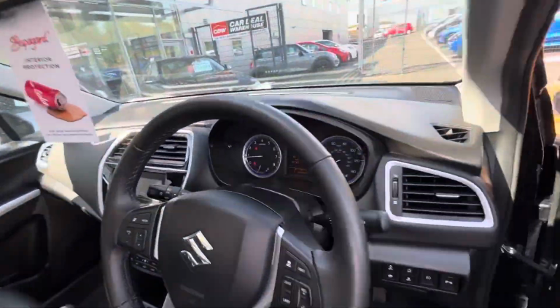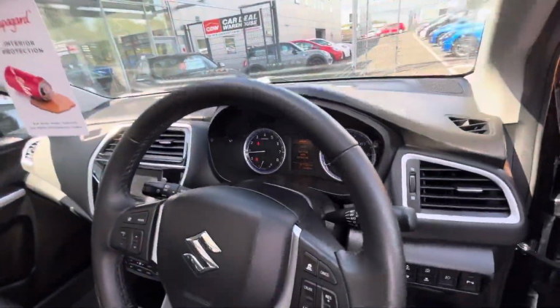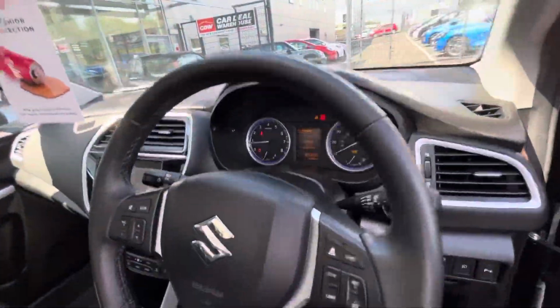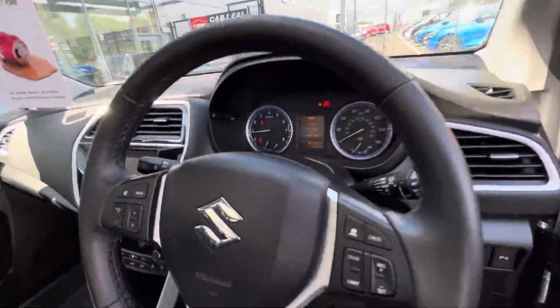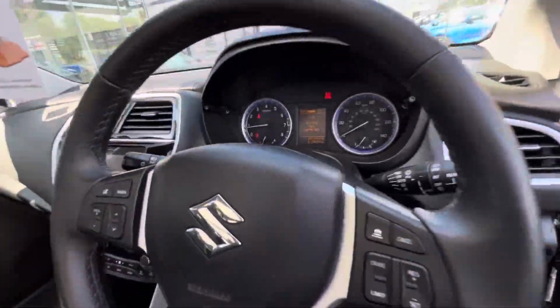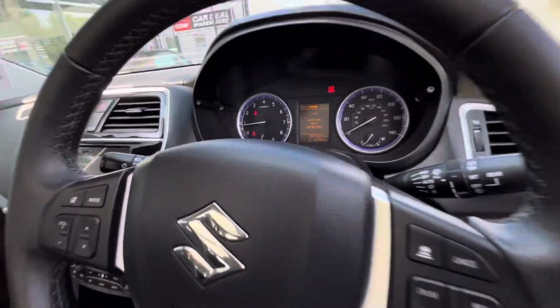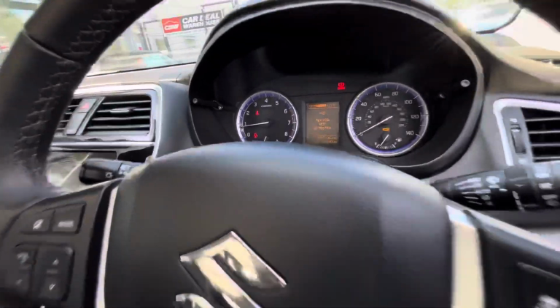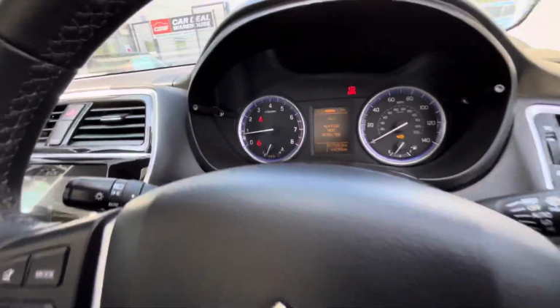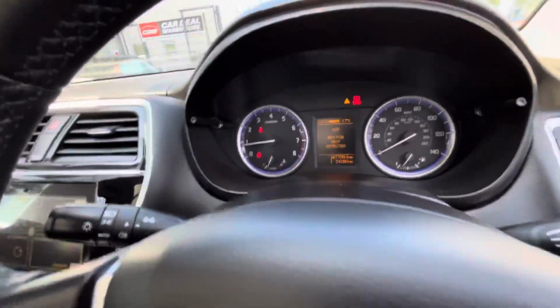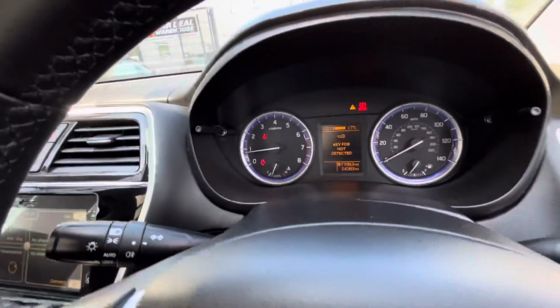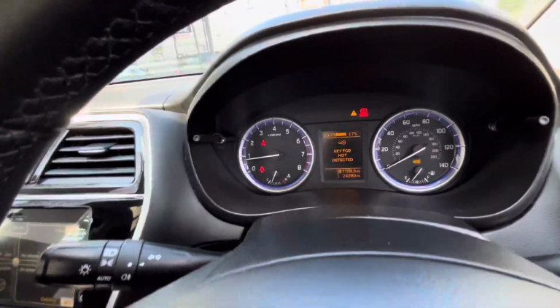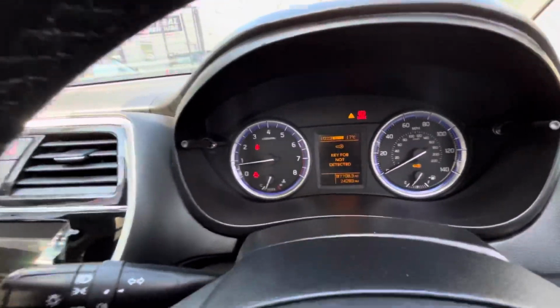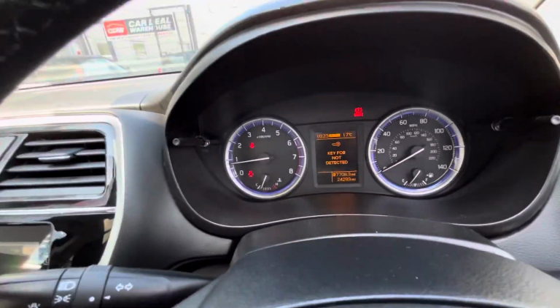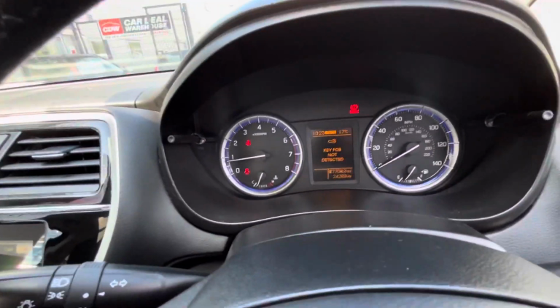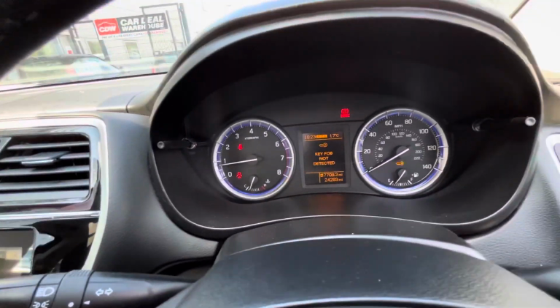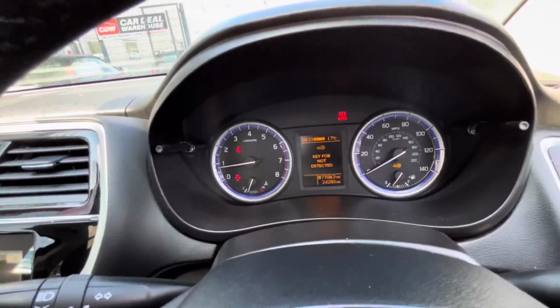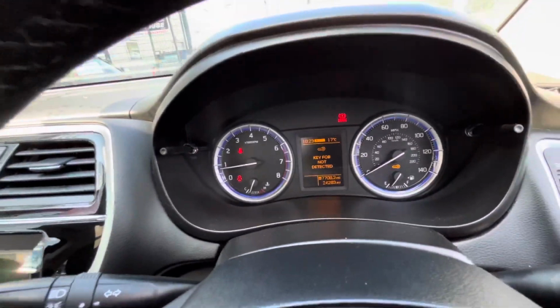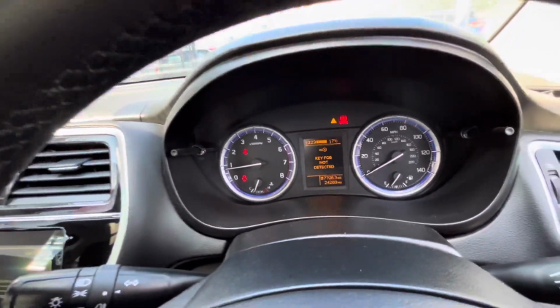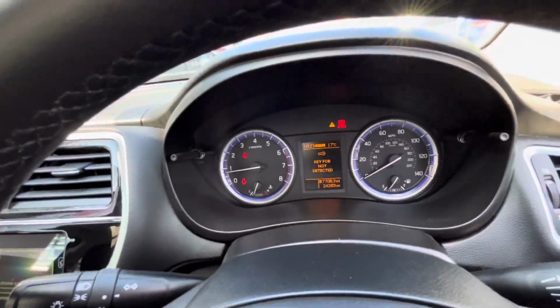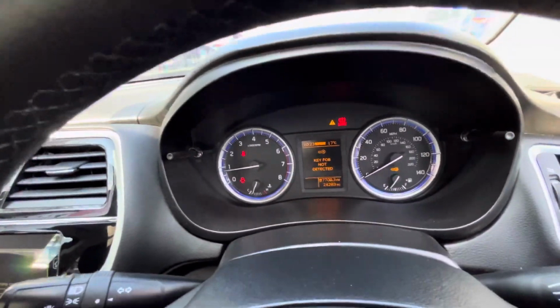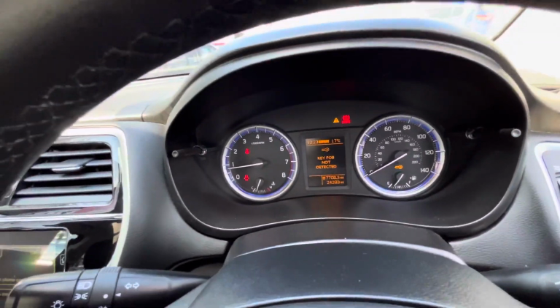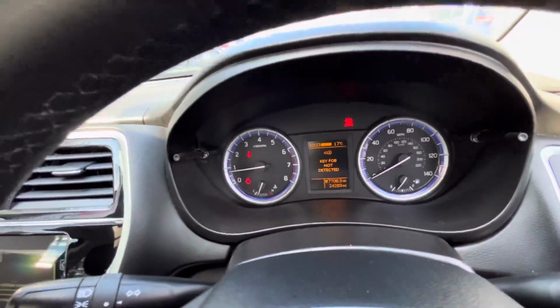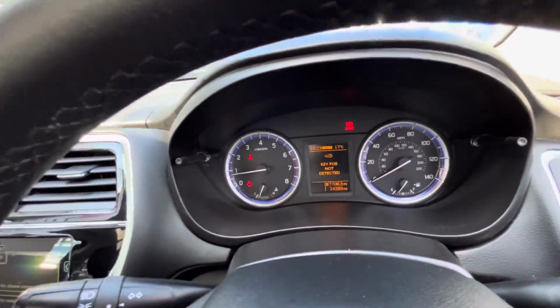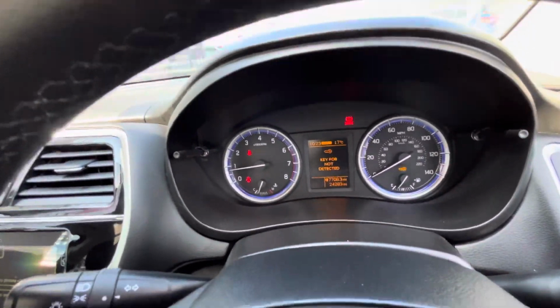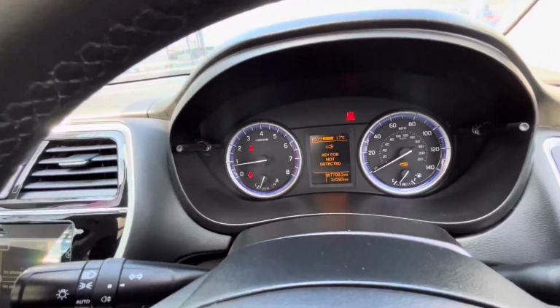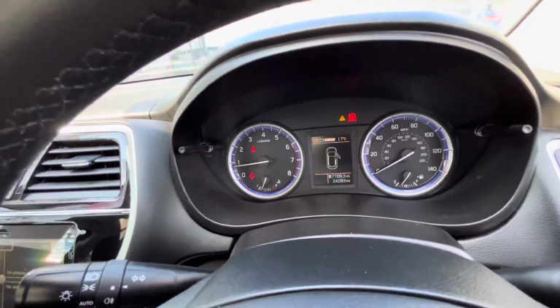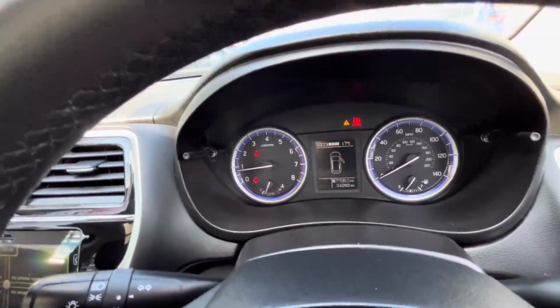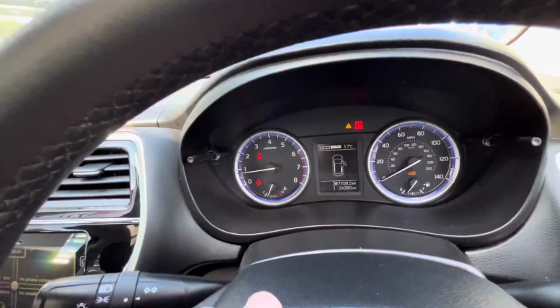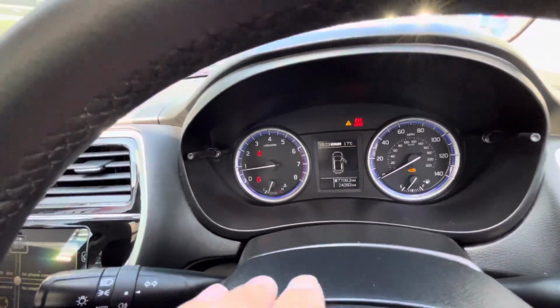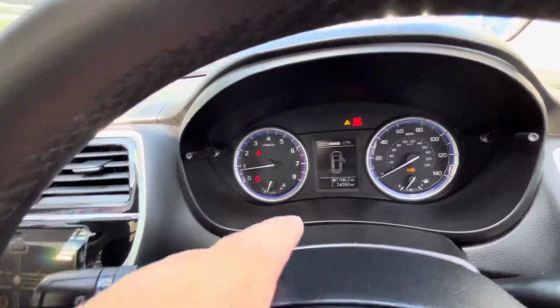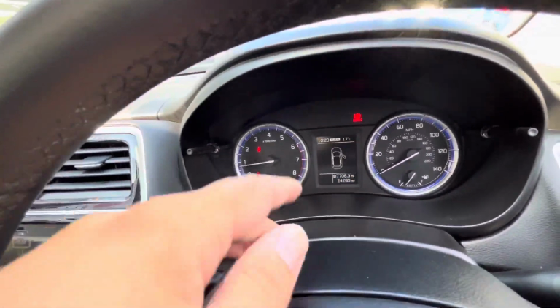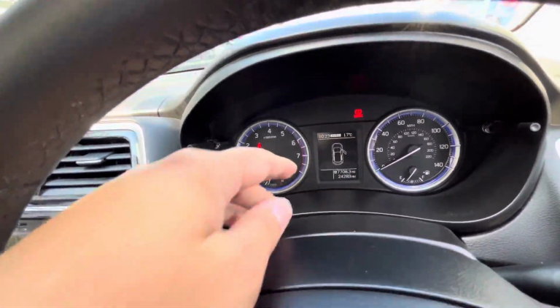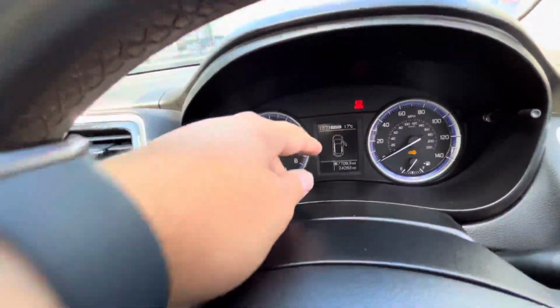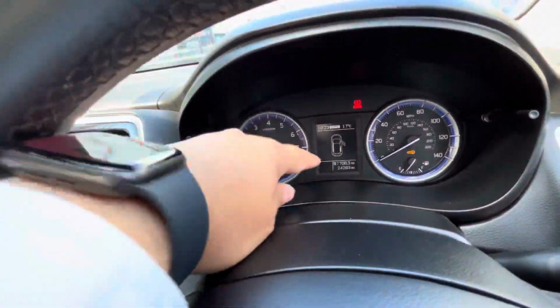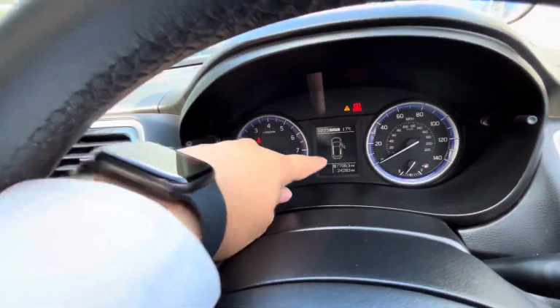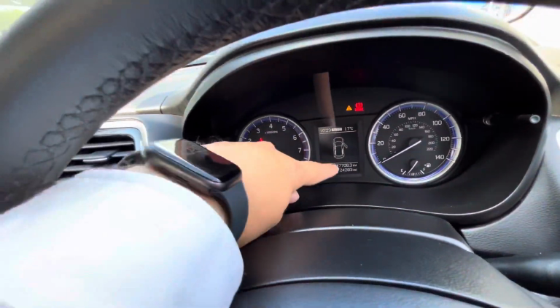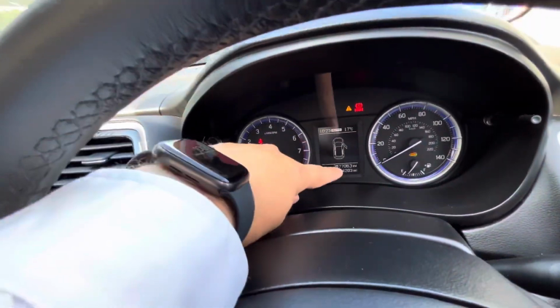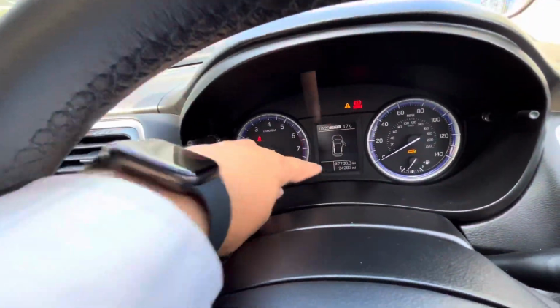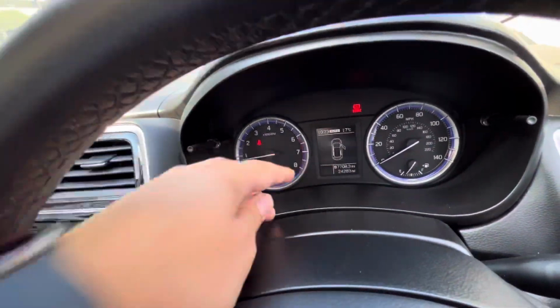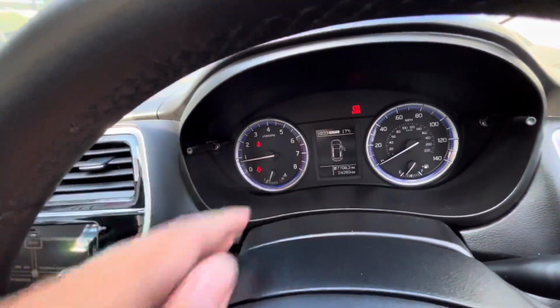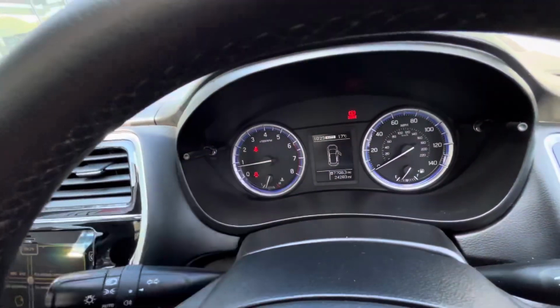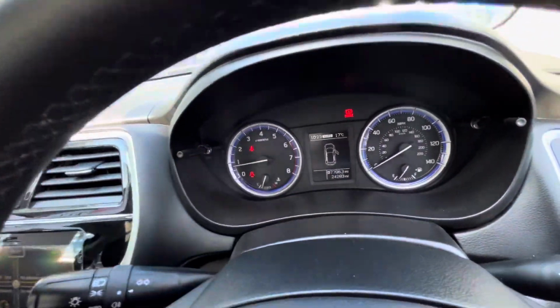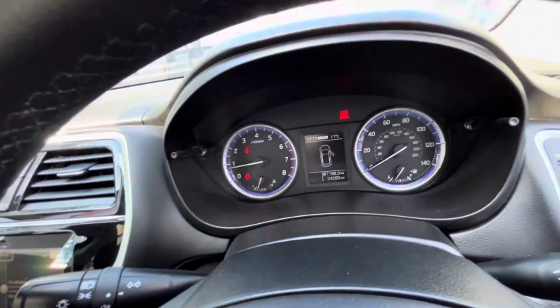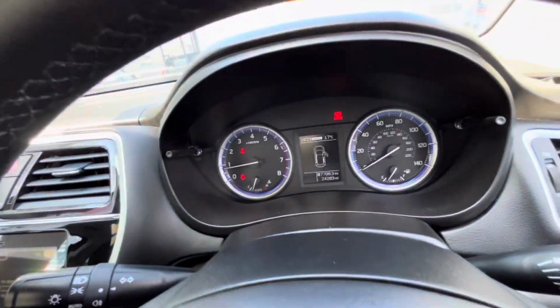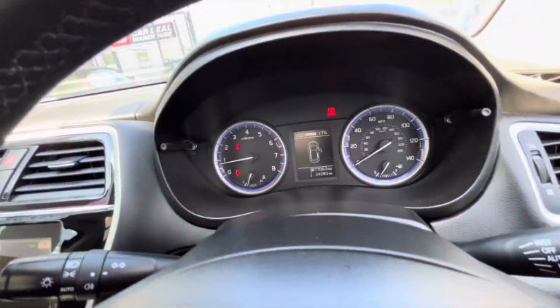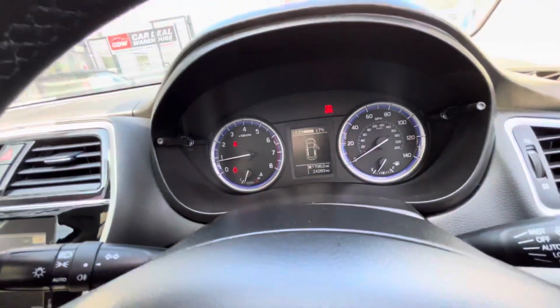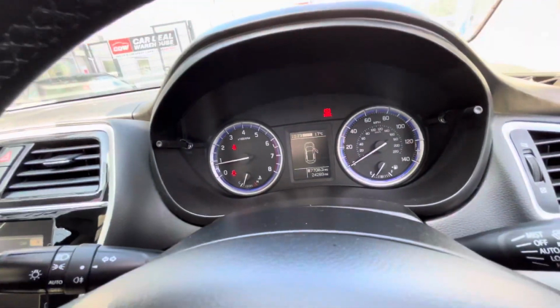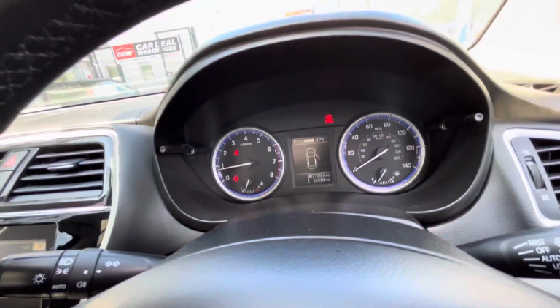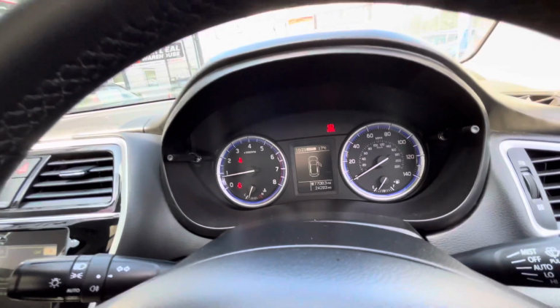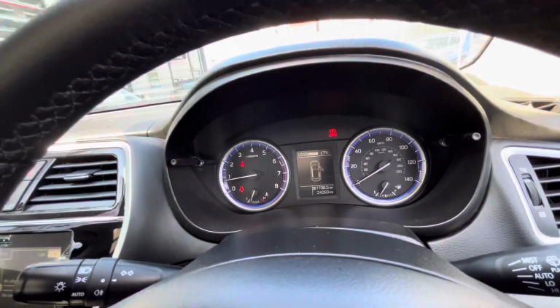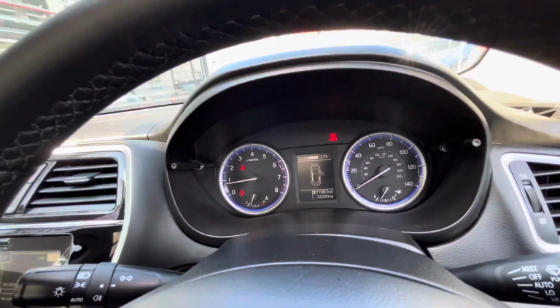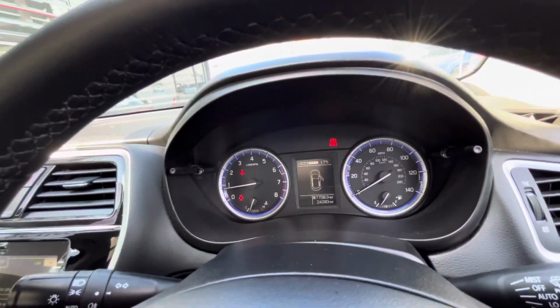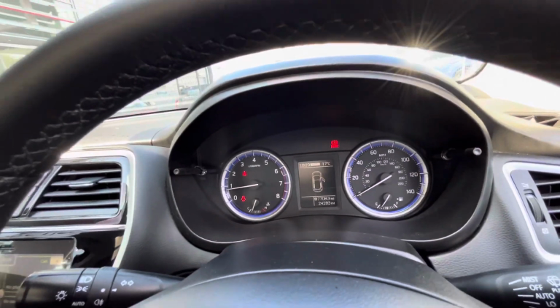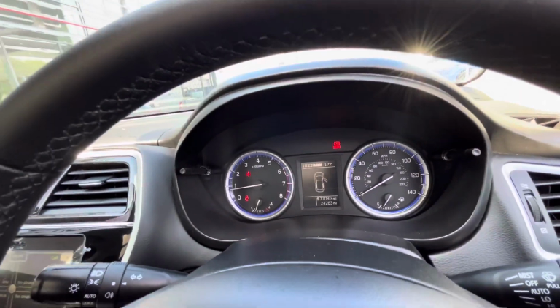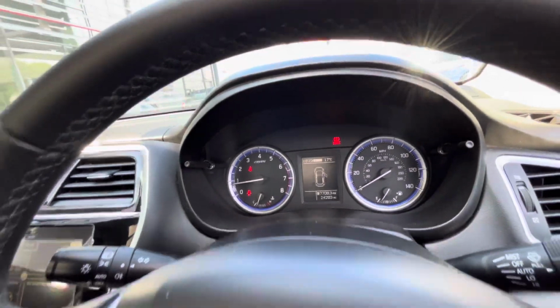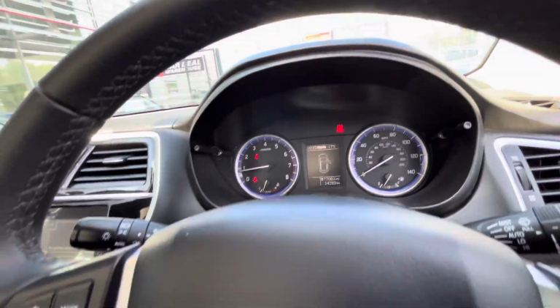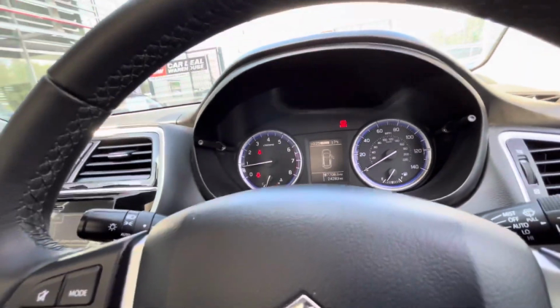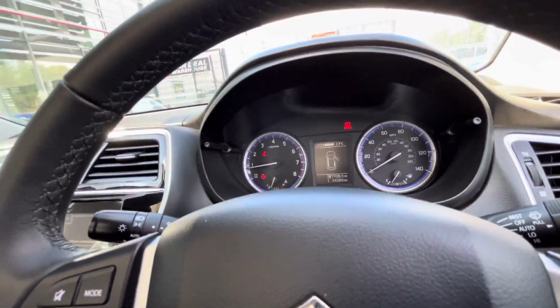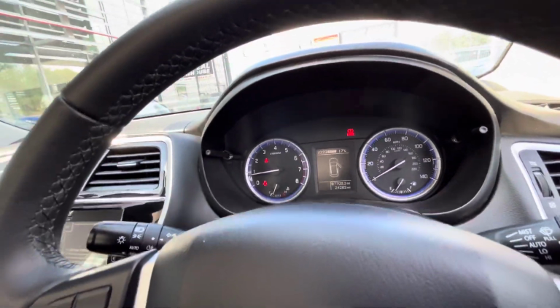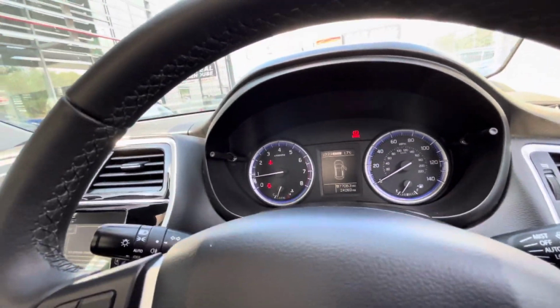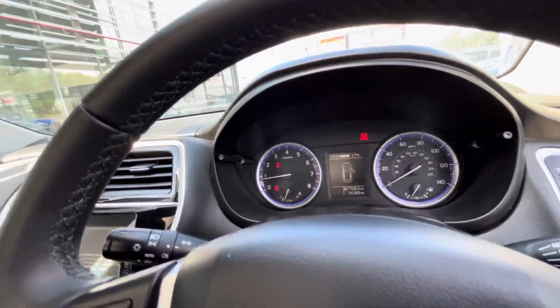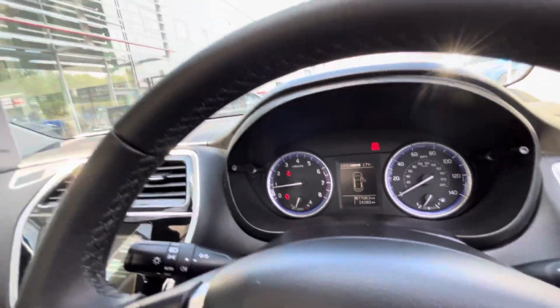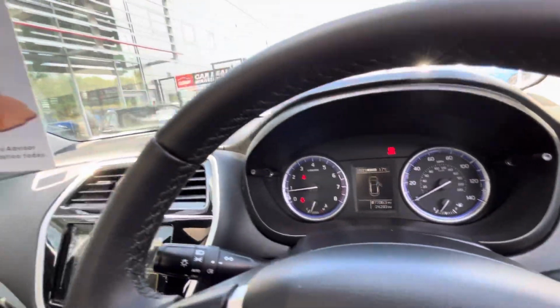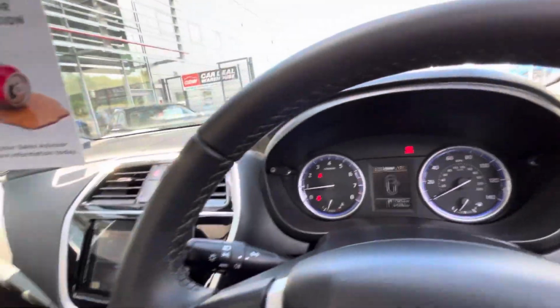As you can see it's a key fob — it's in my pocket so that's why it's flashing up. 24,283 miles, so it's barely anything.